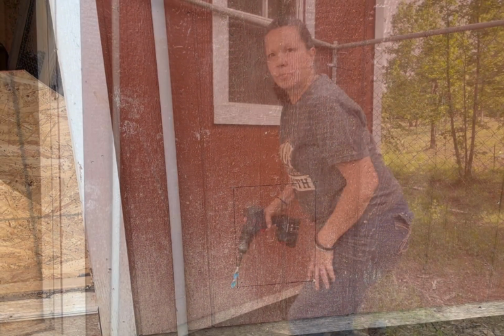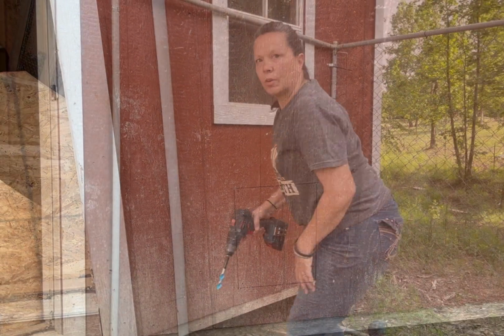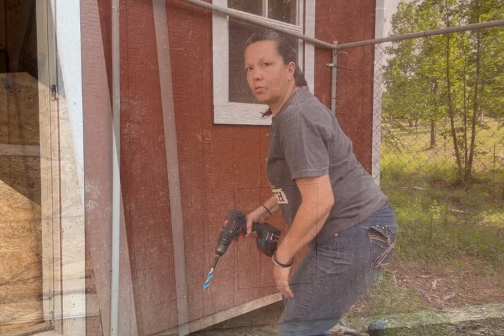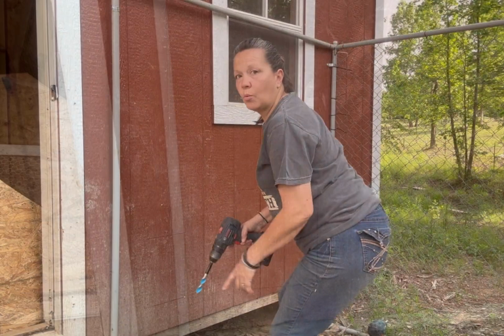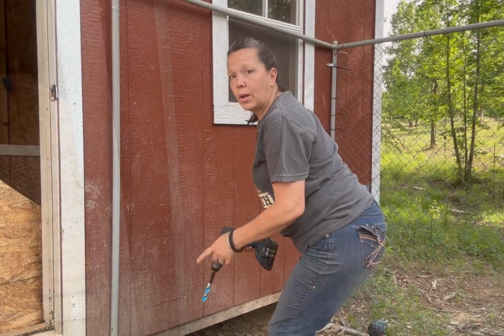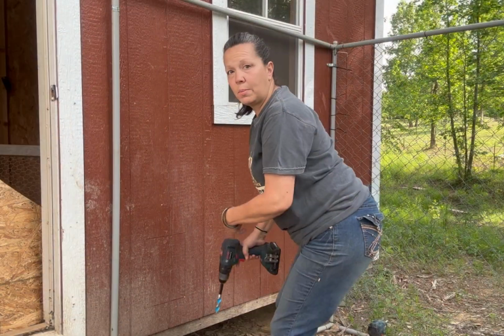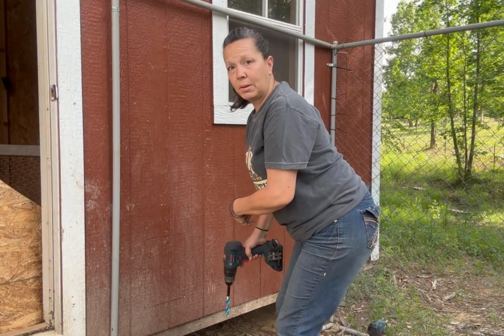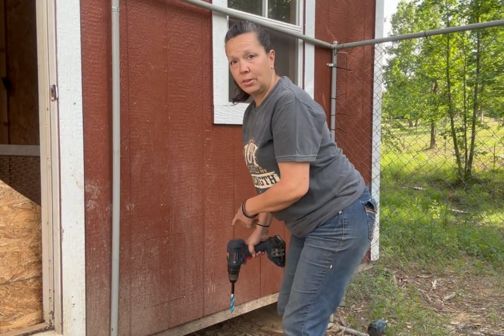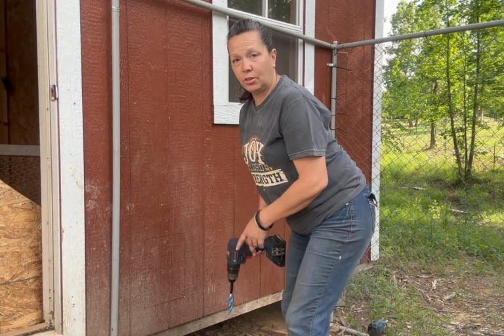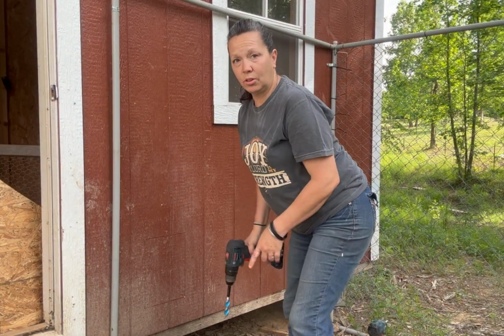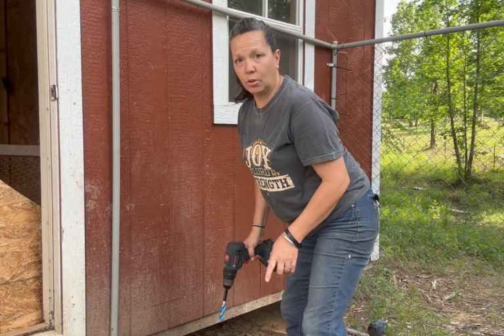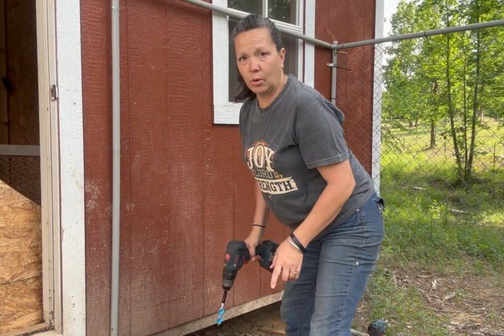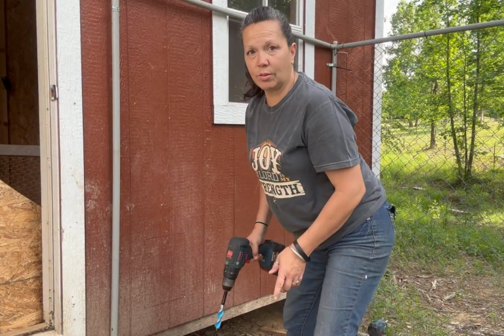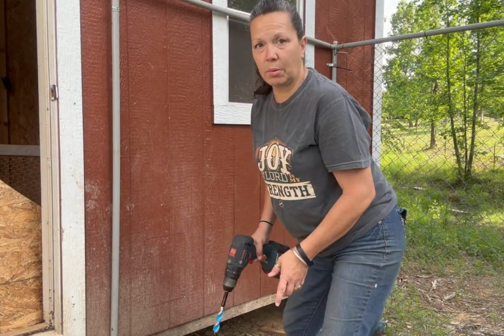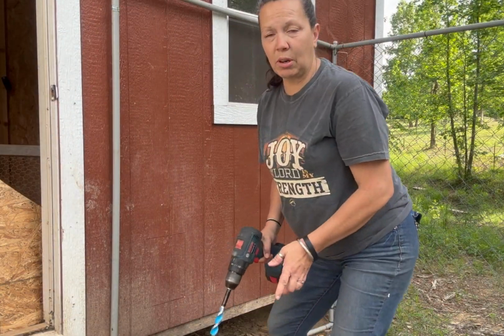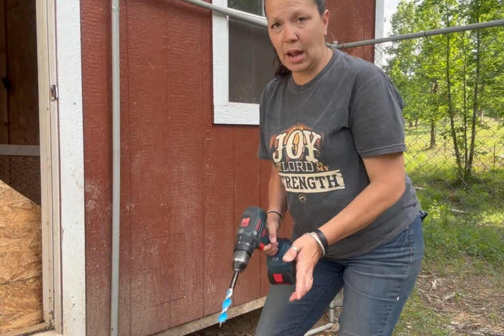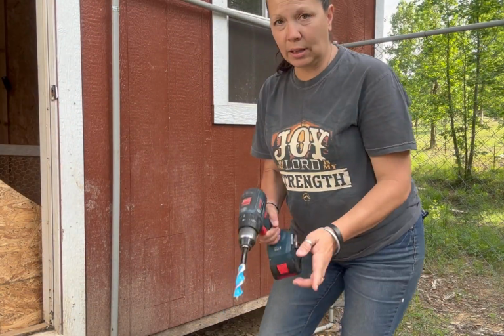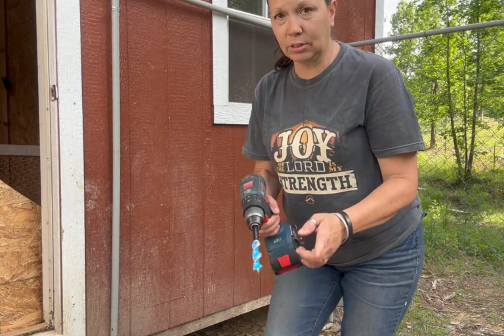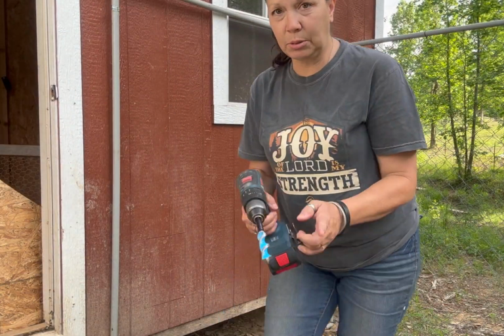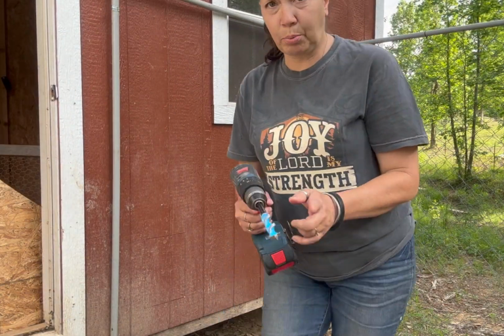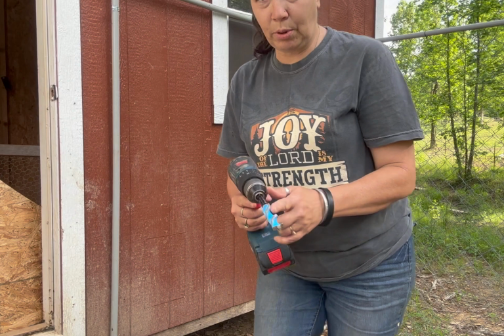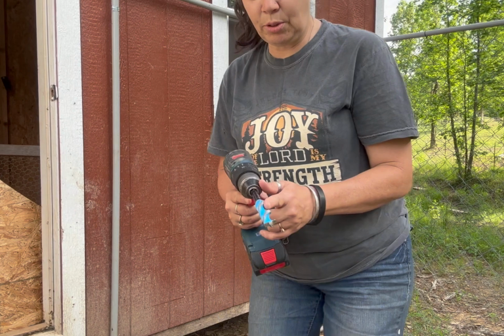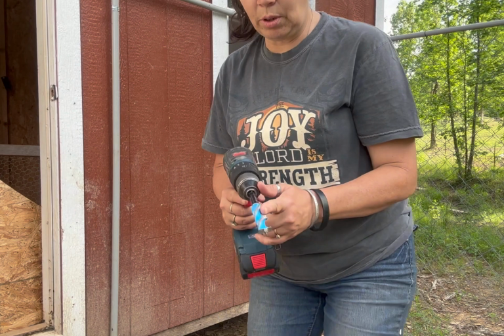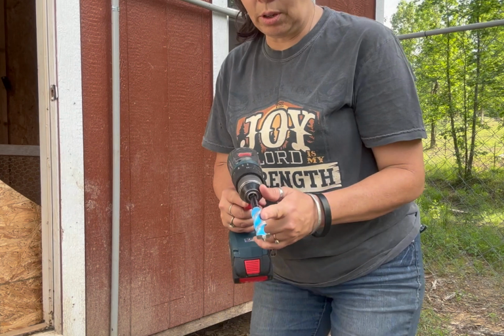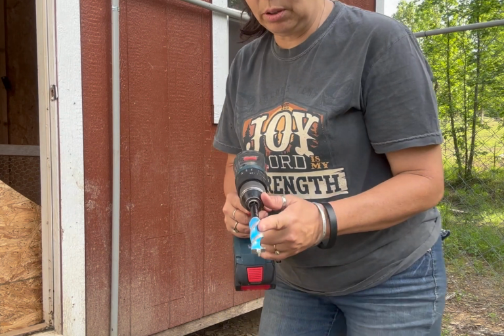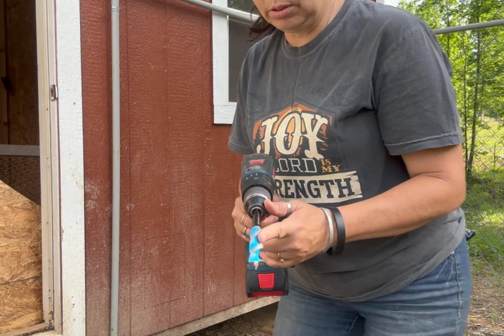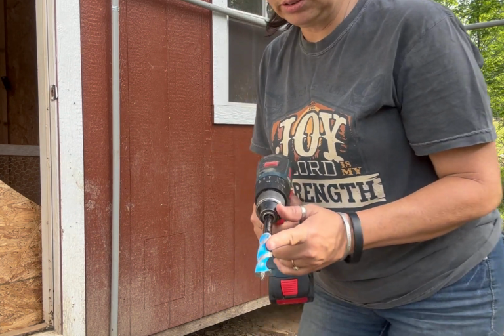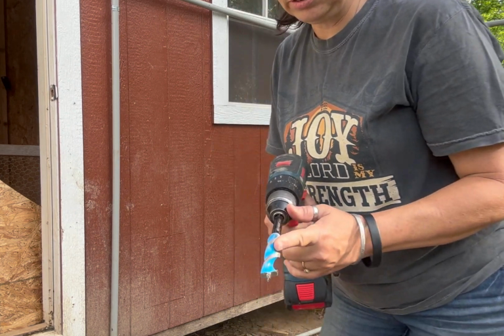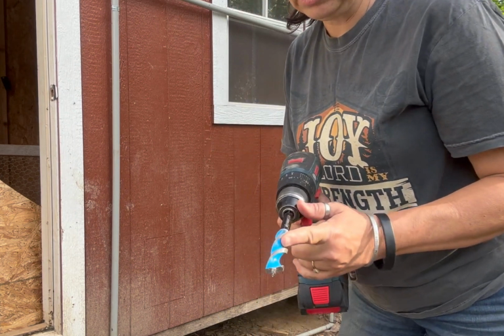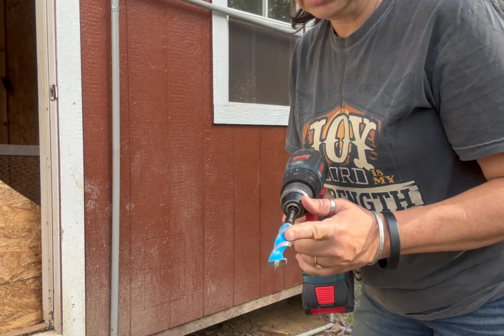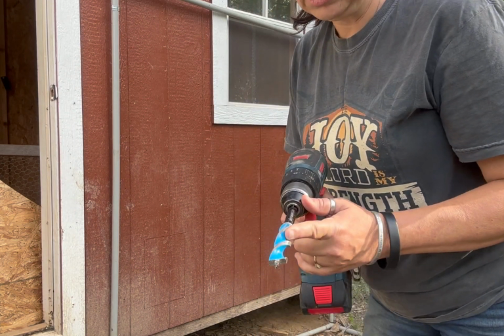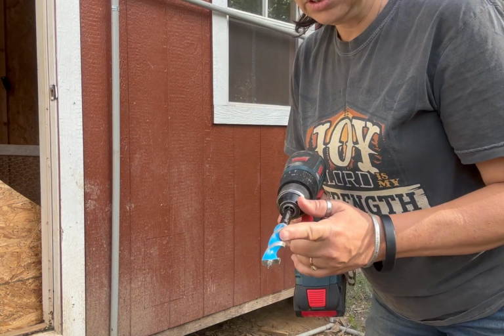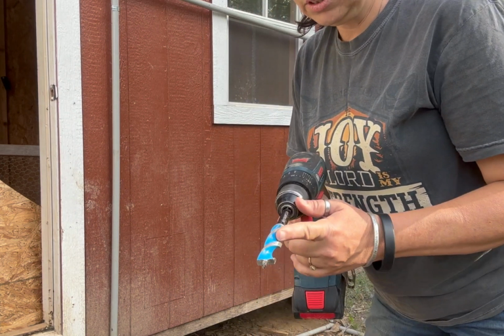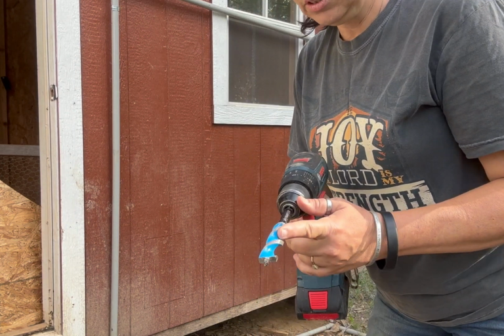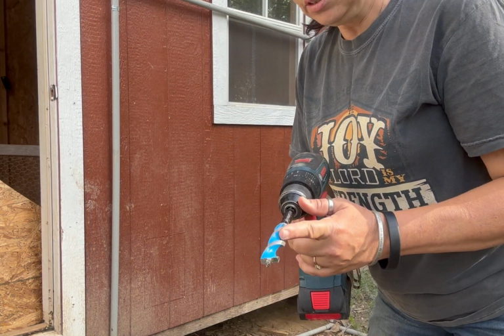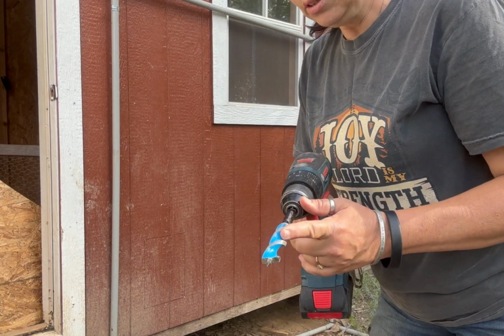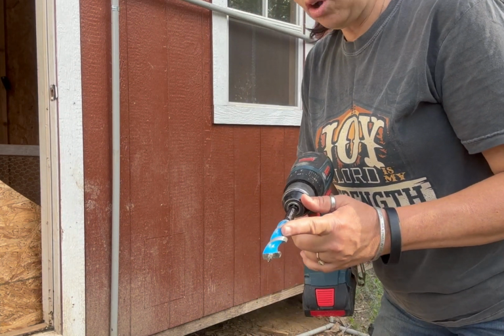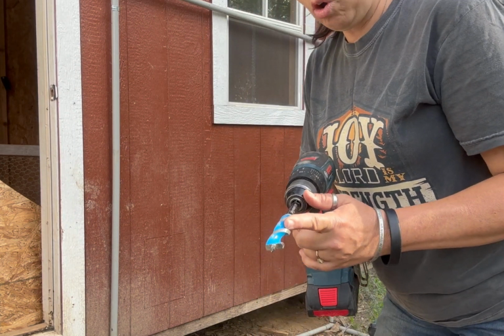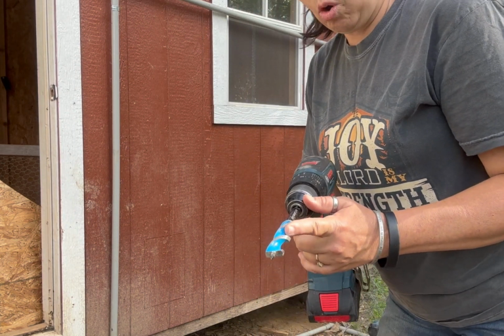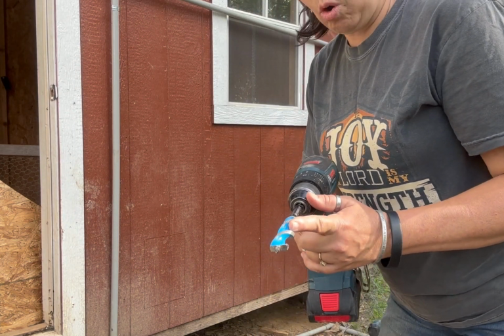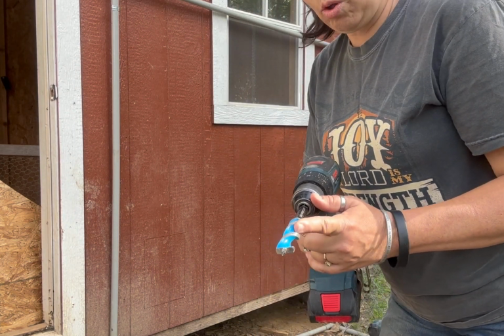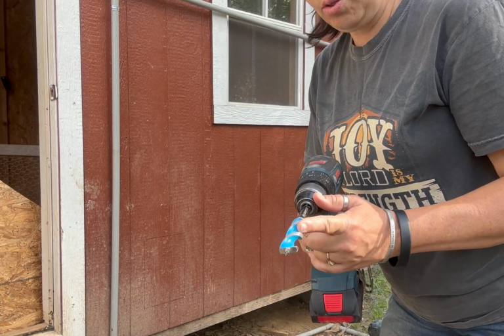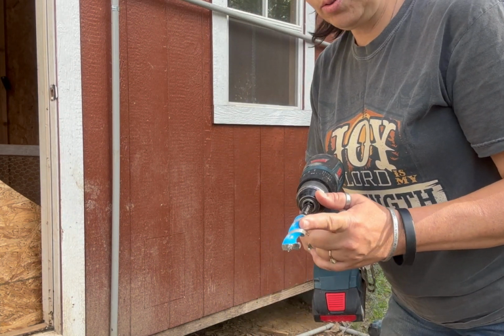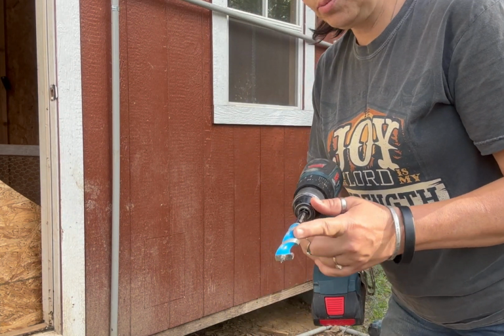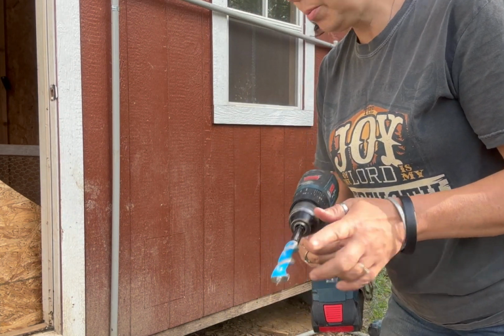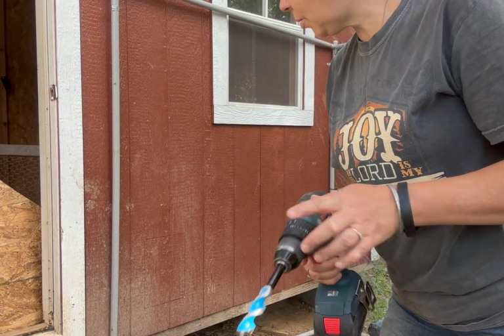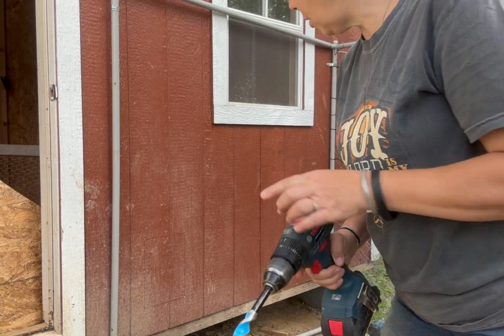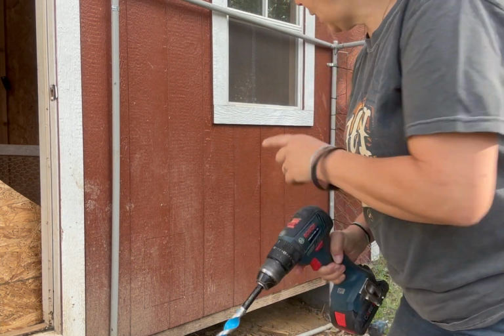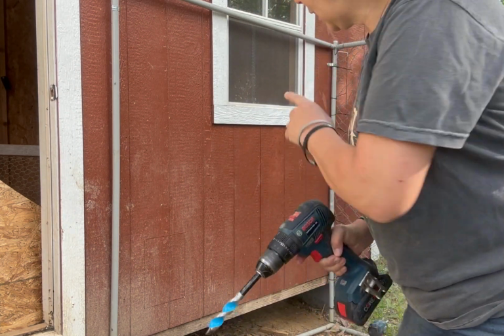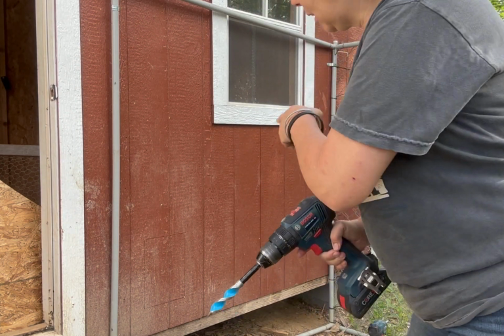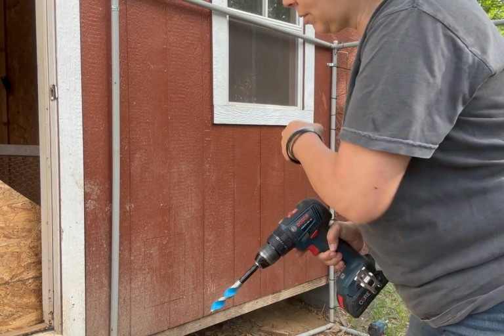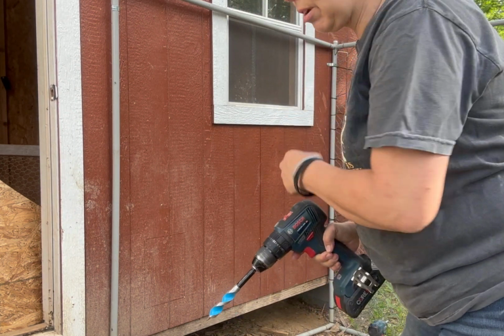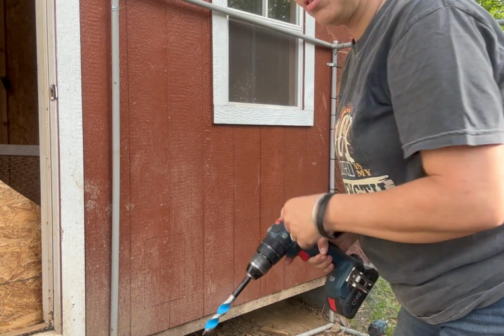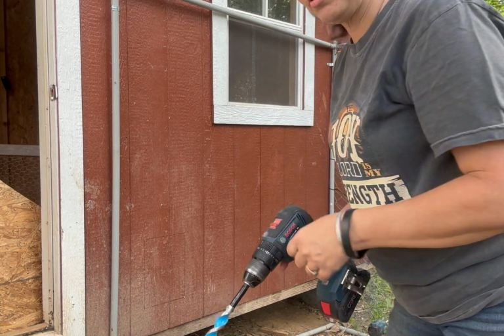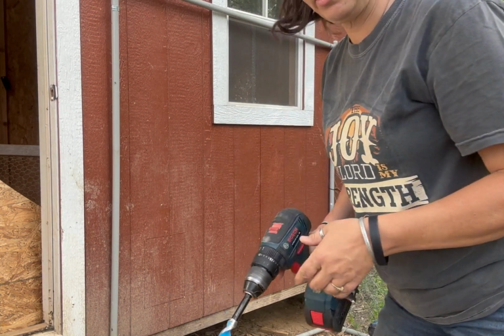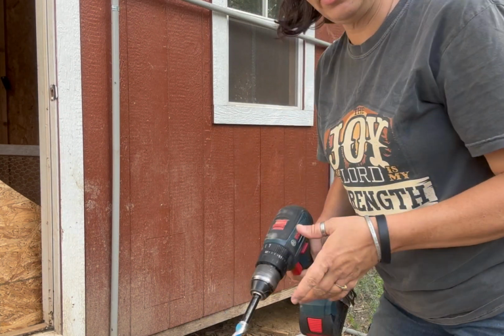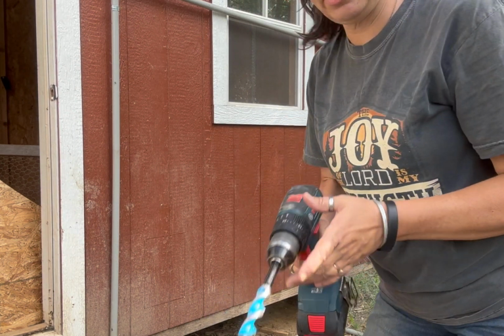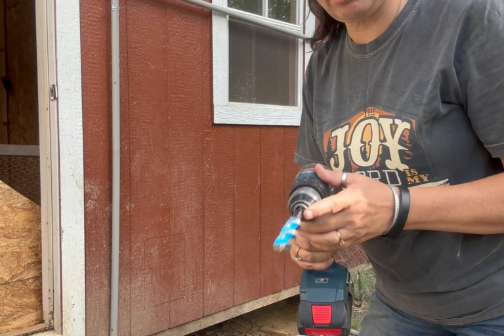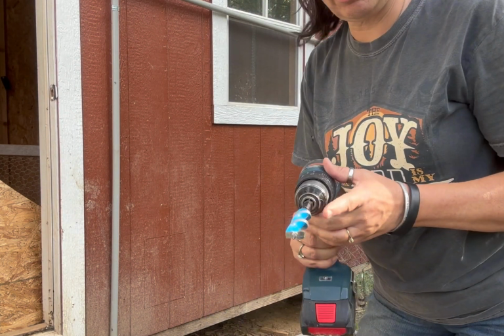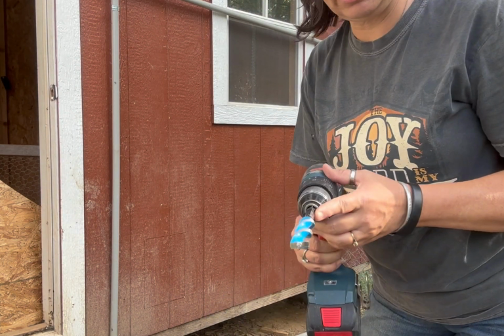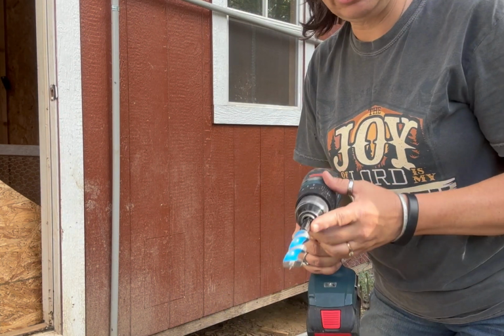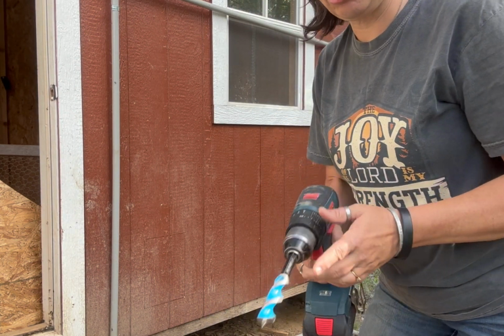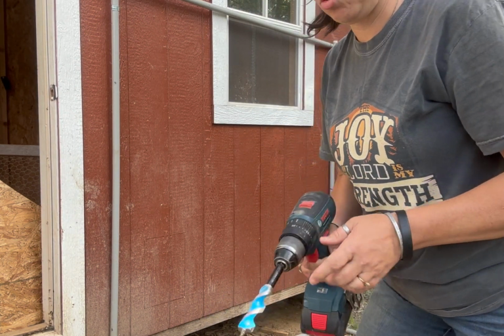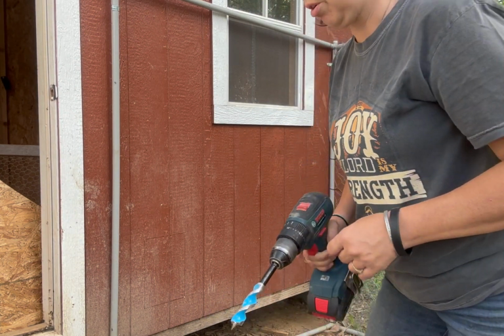What I'm going to do is pre-drill a hole so that I can get the reciprocating saw in there on each corner.